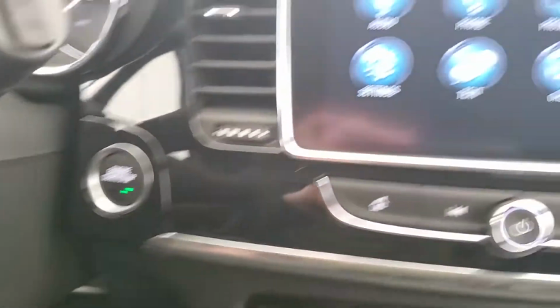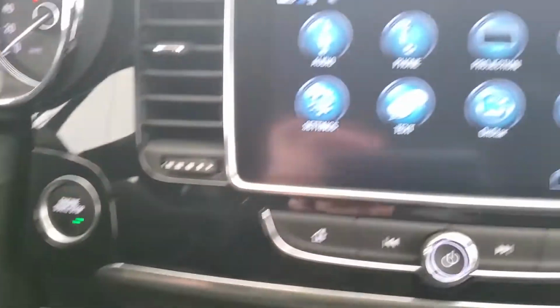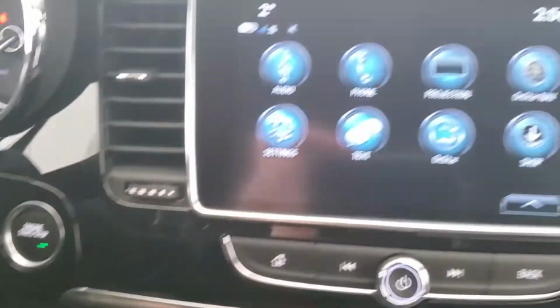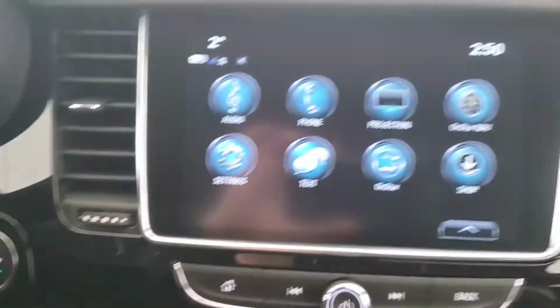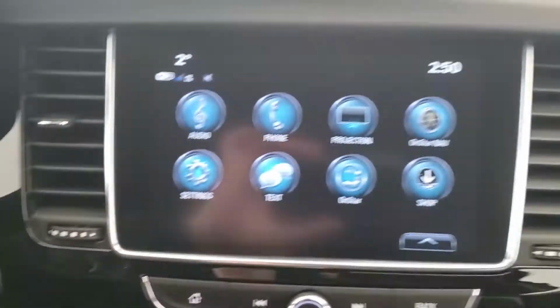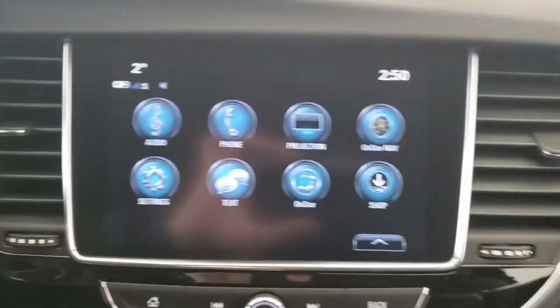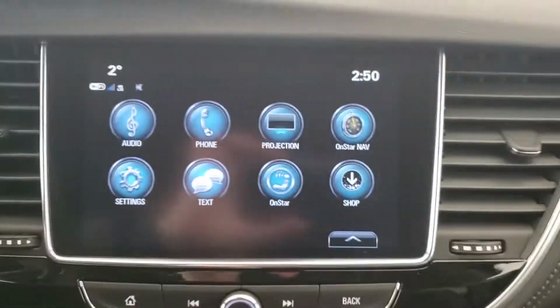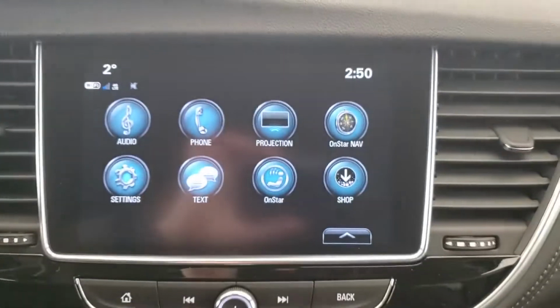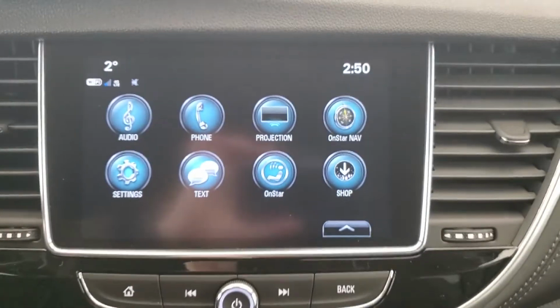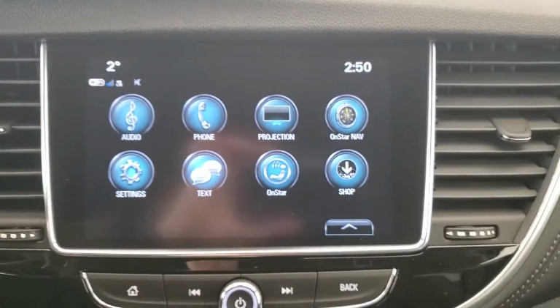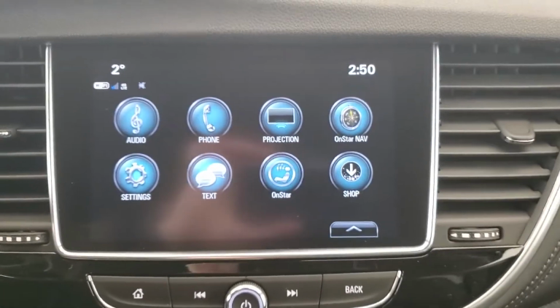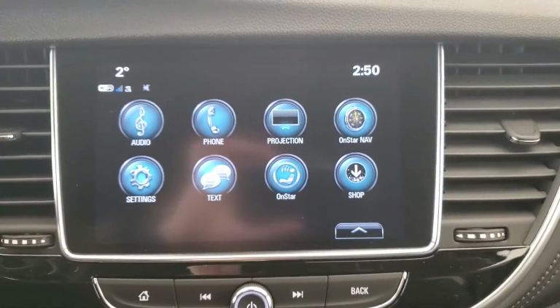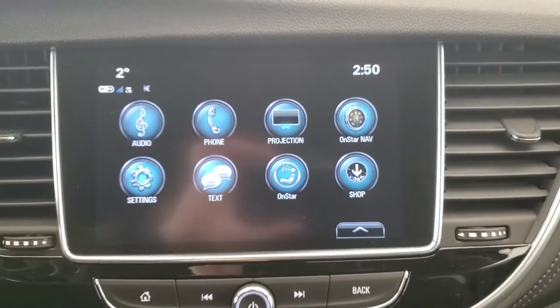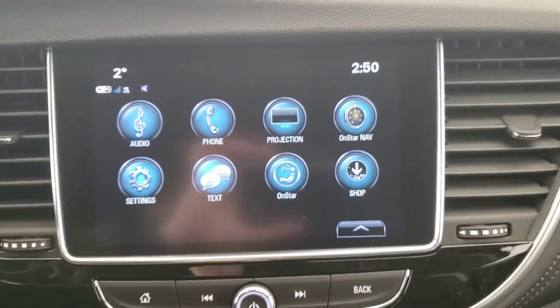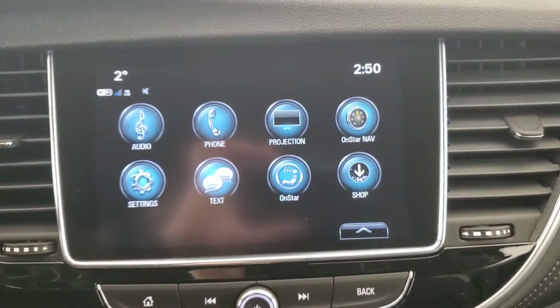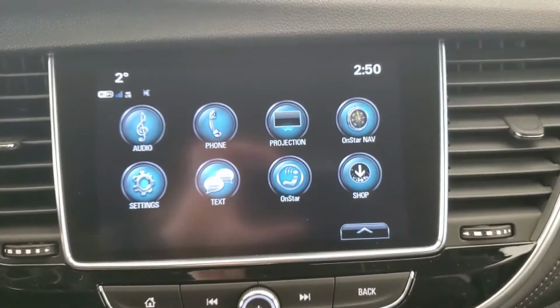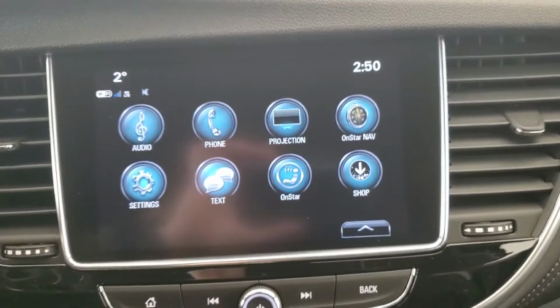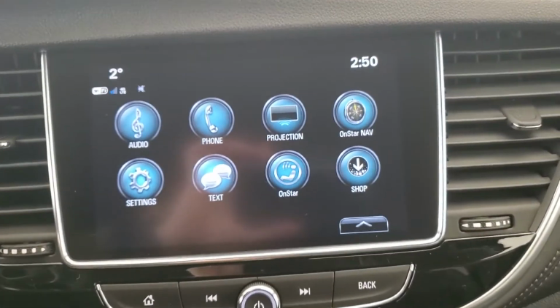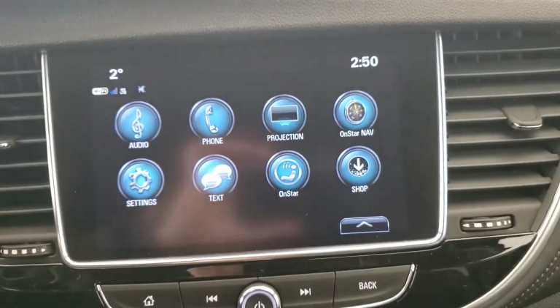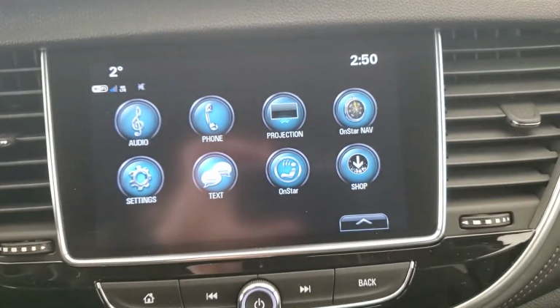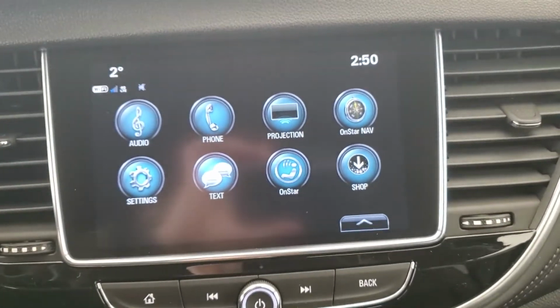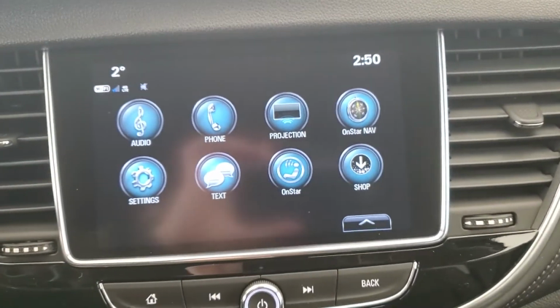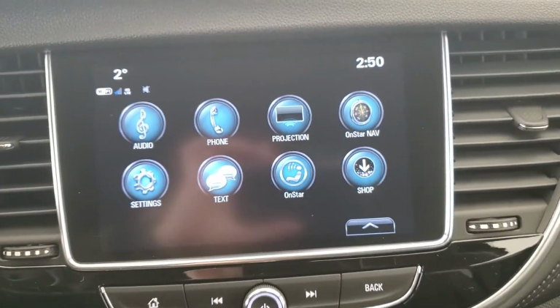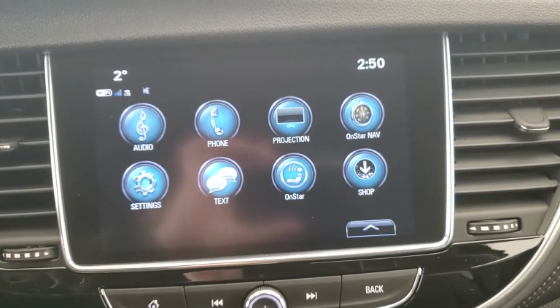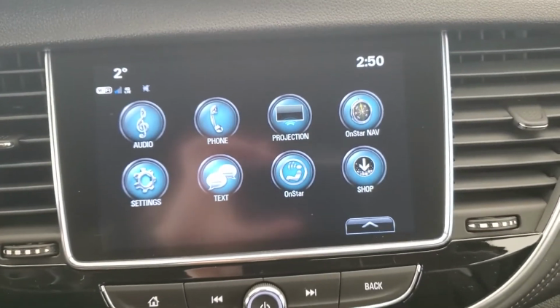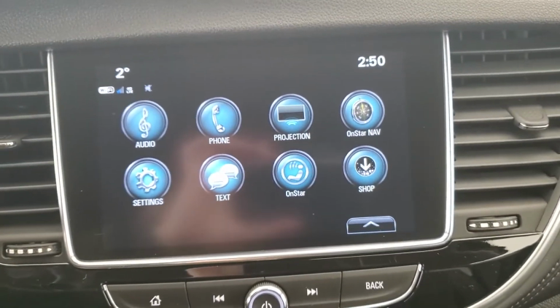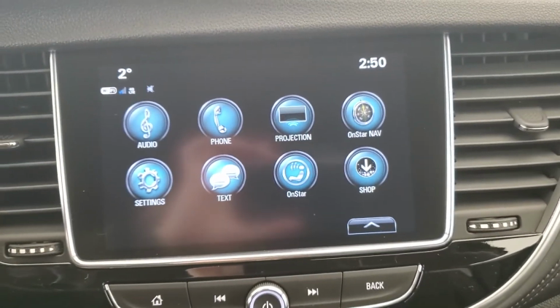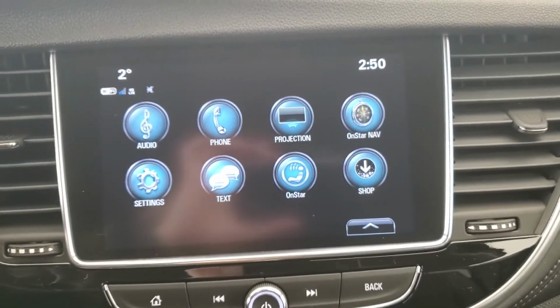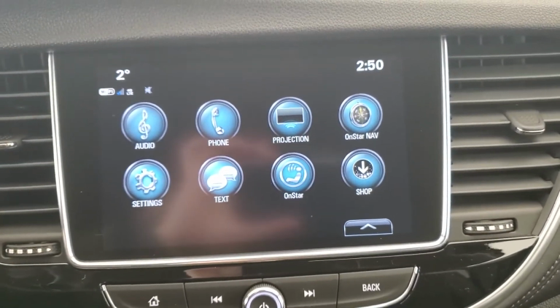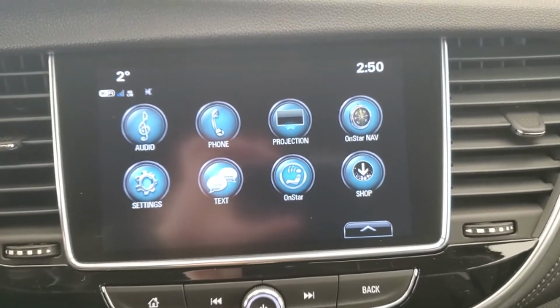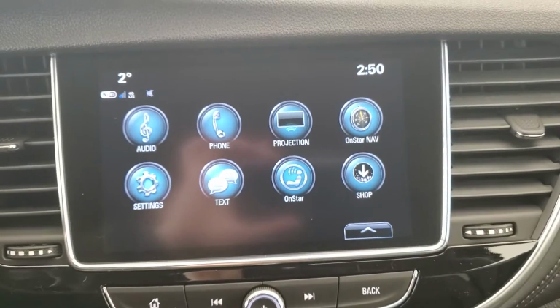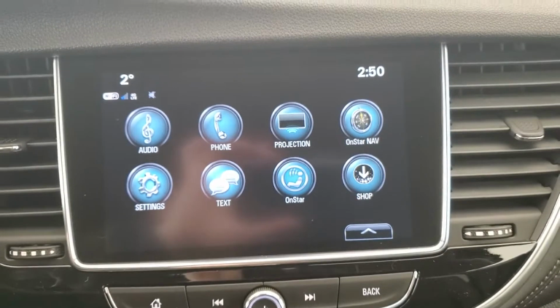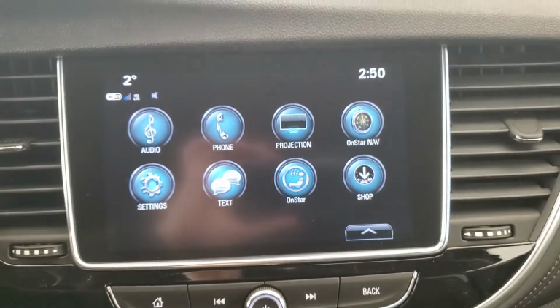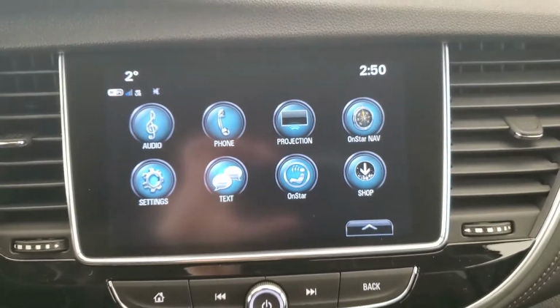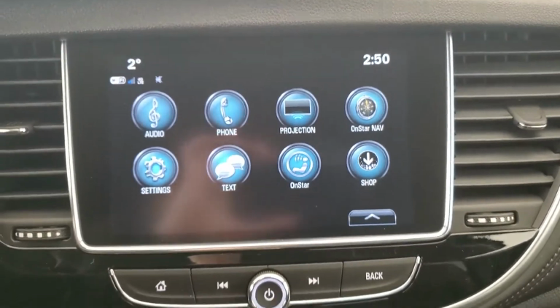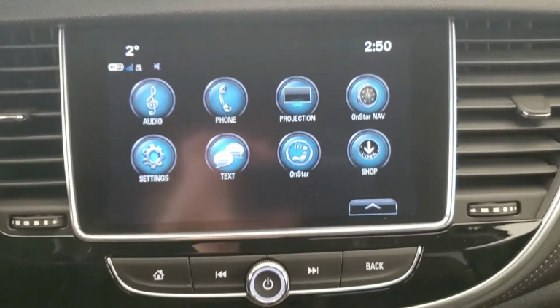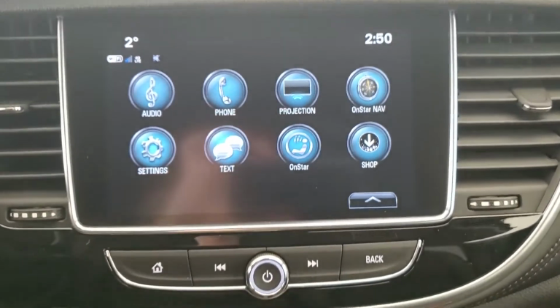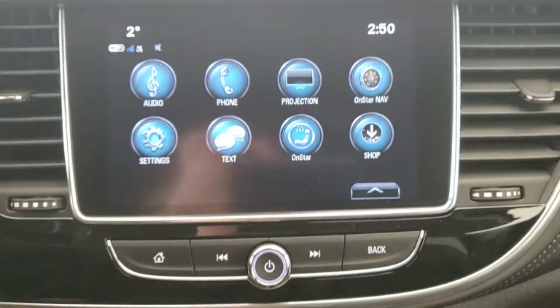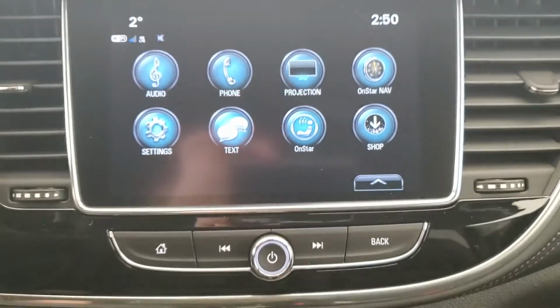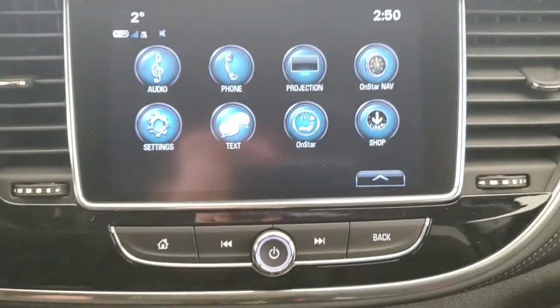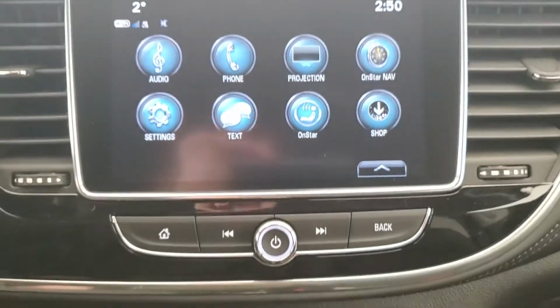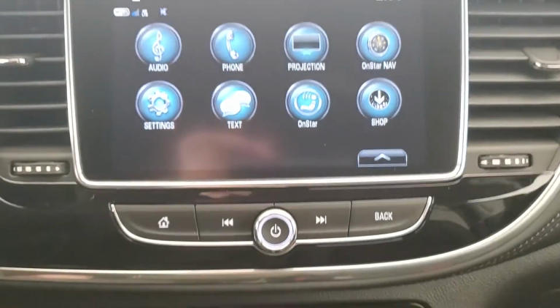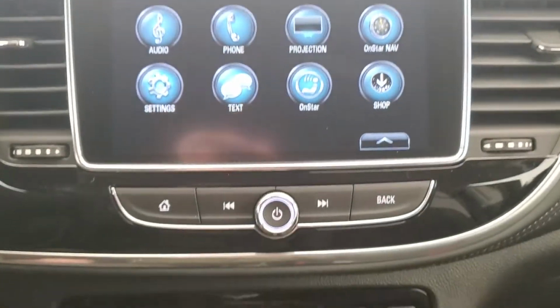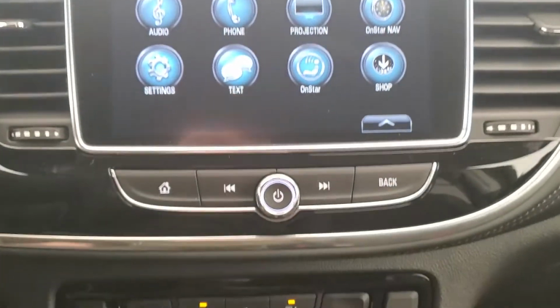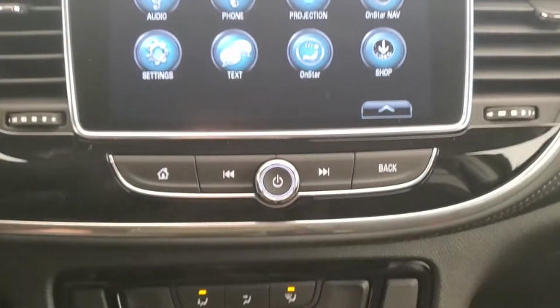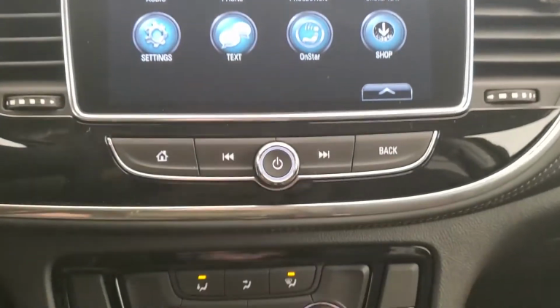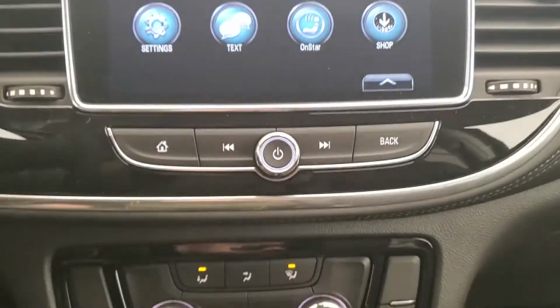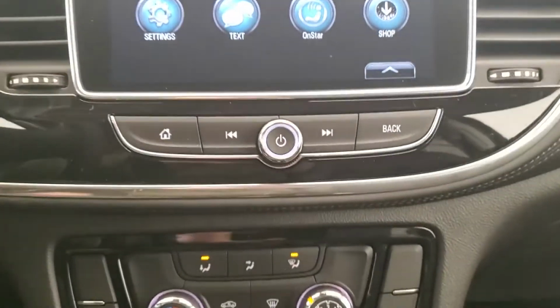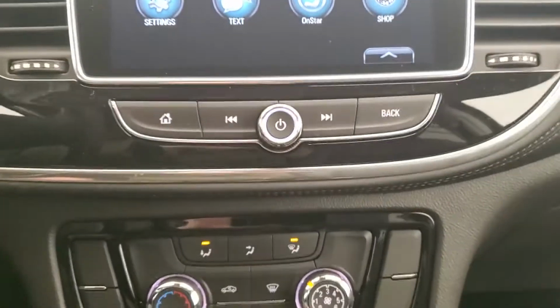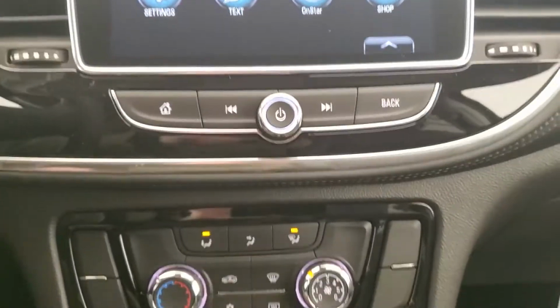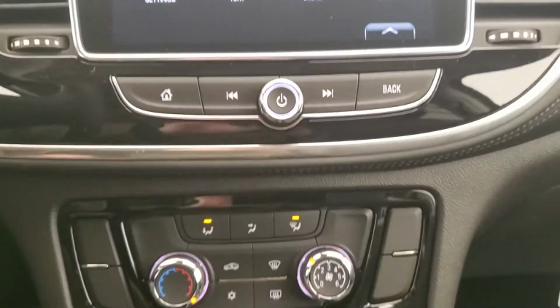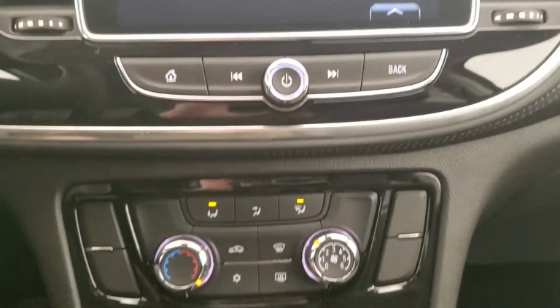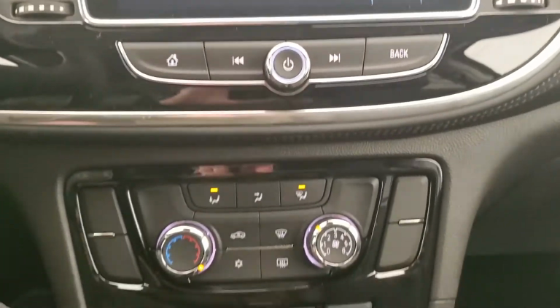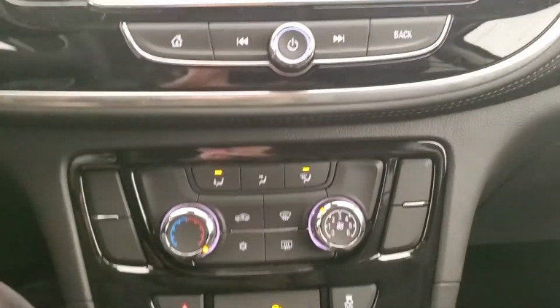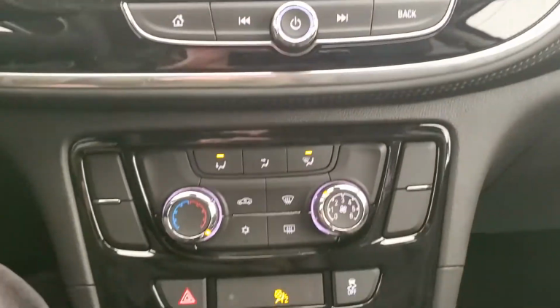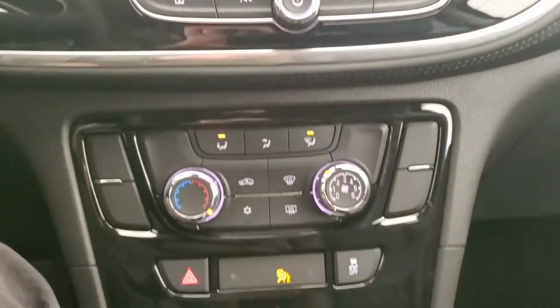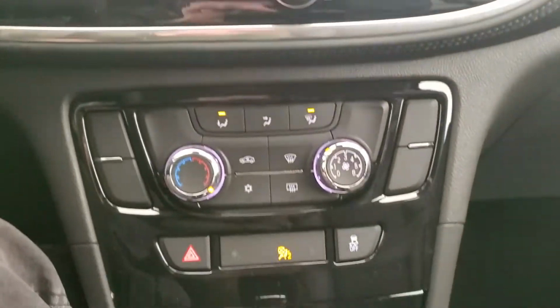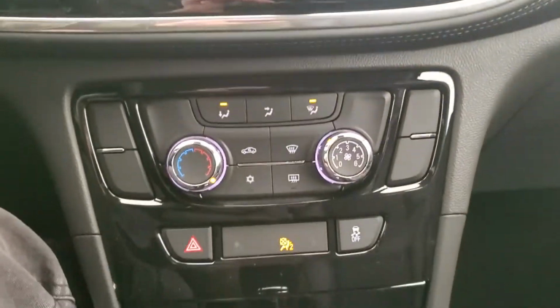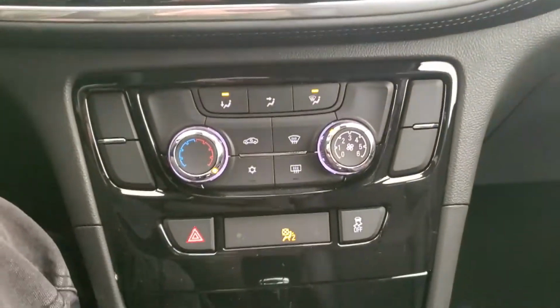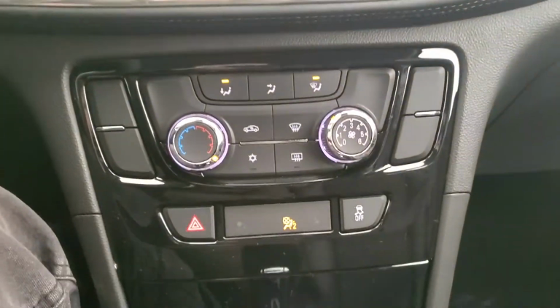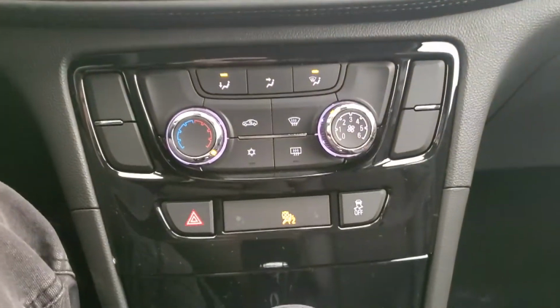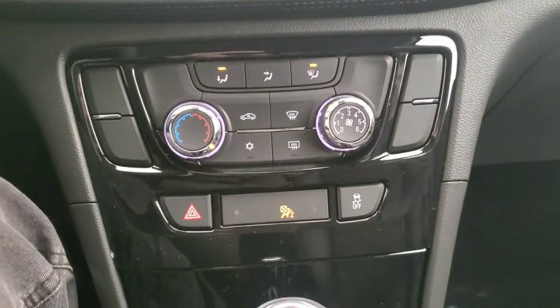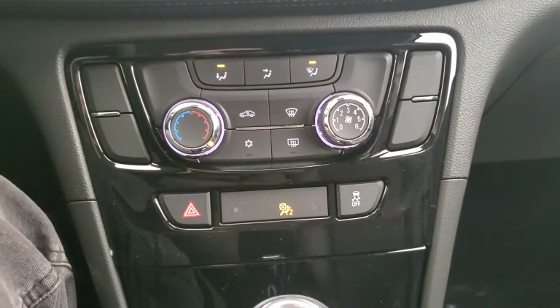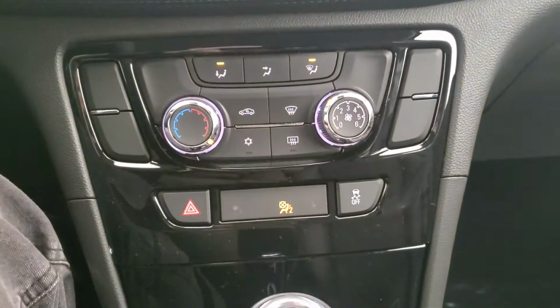Sirius XM, OnStar, backup camera, and AC.